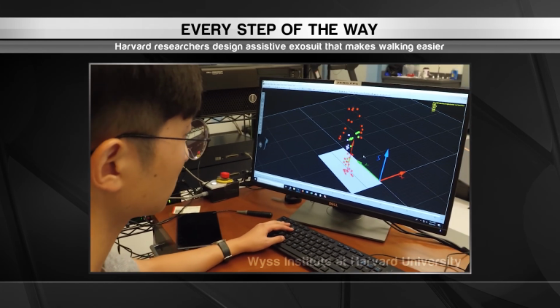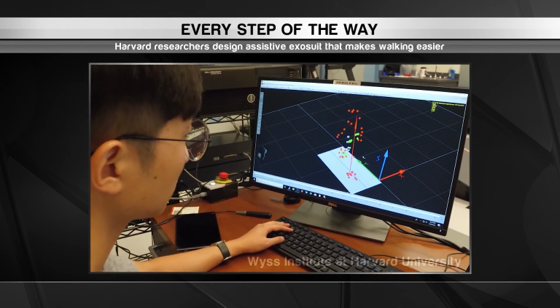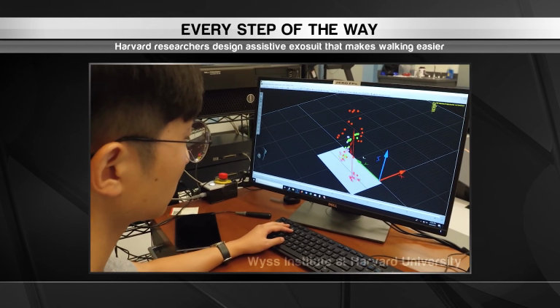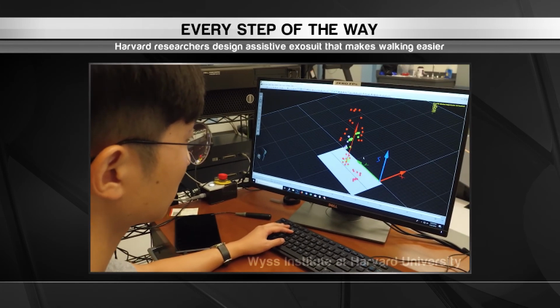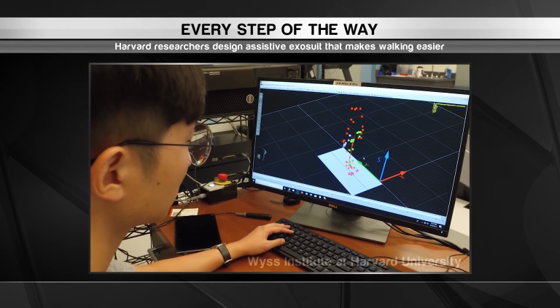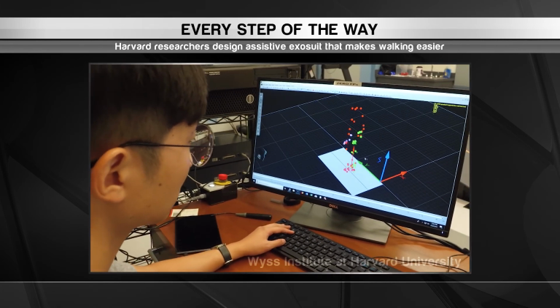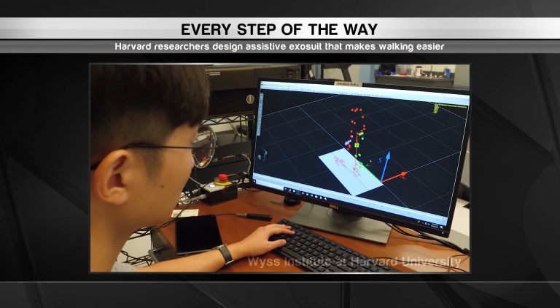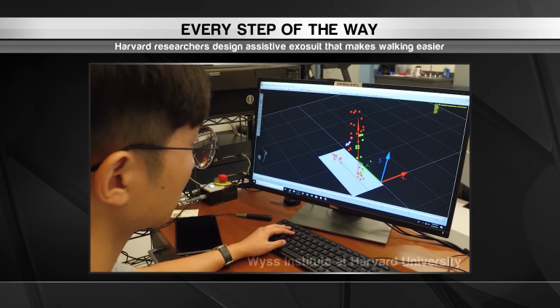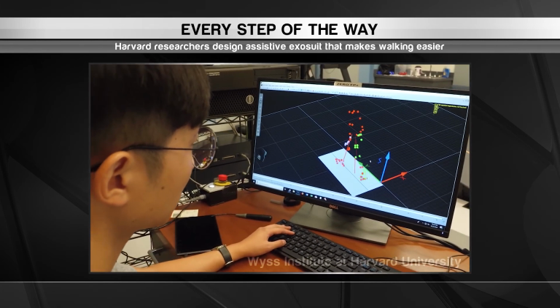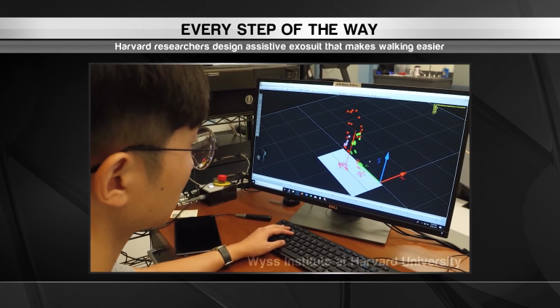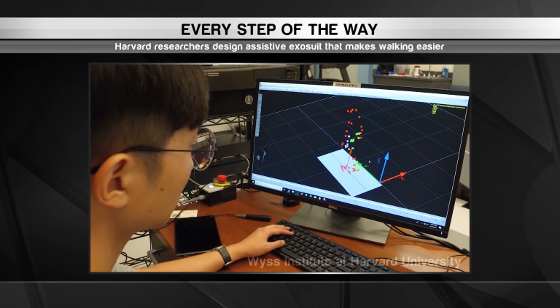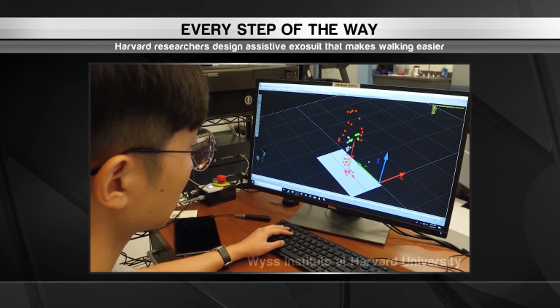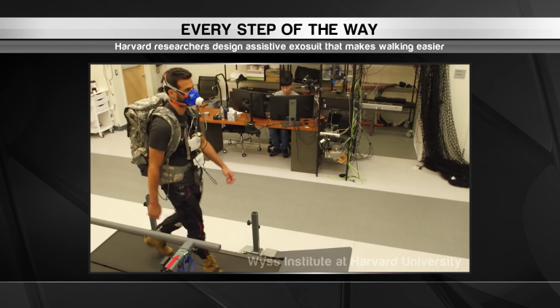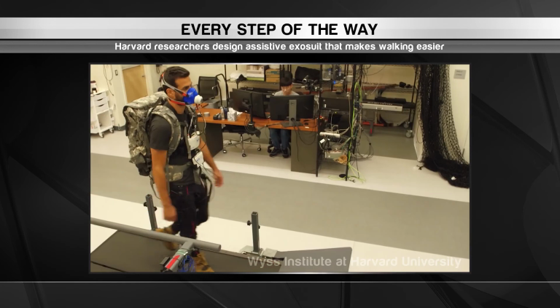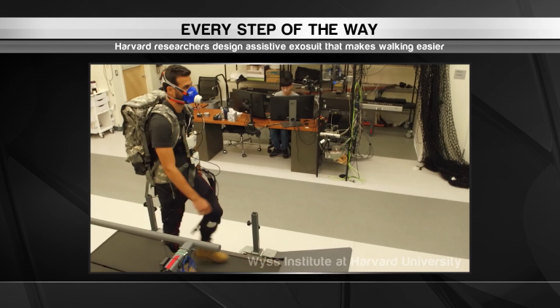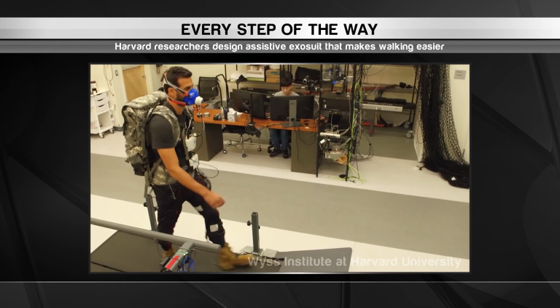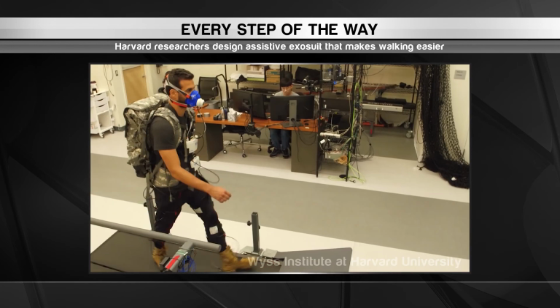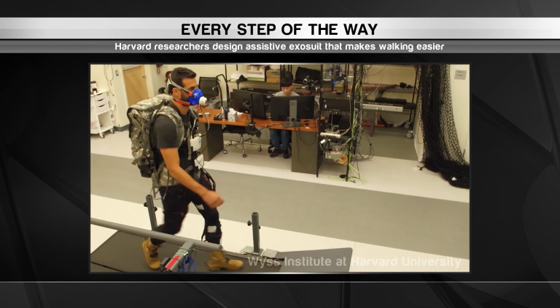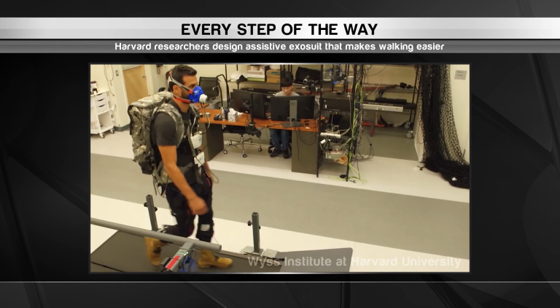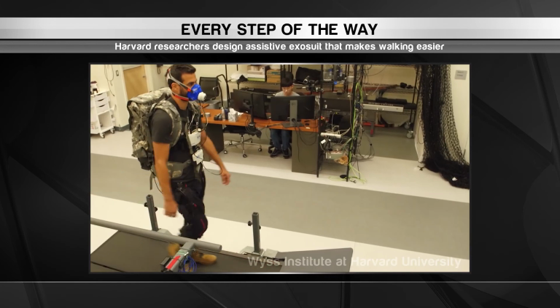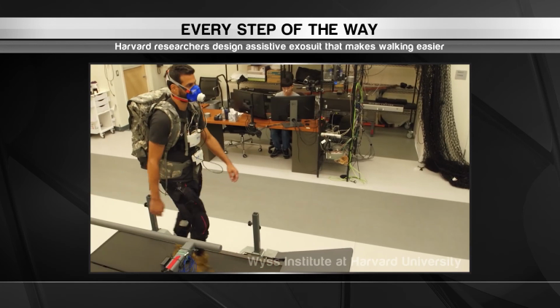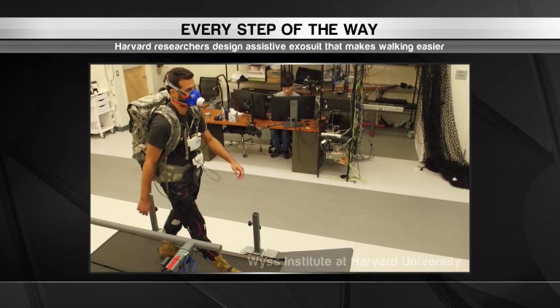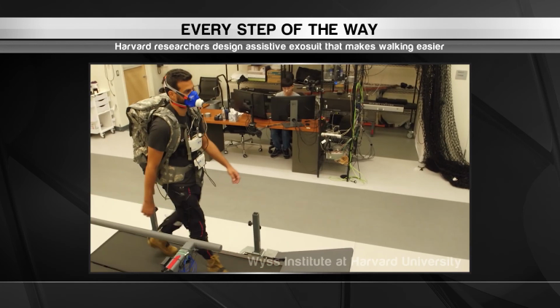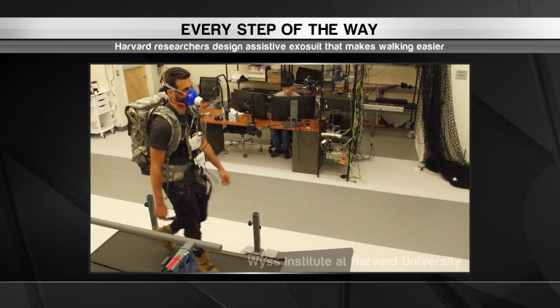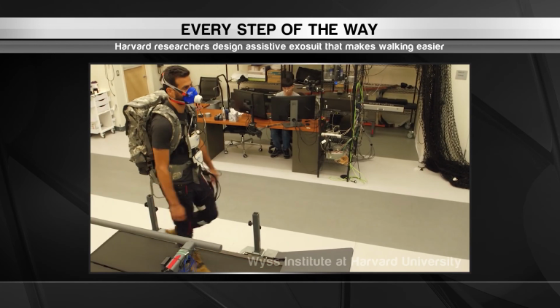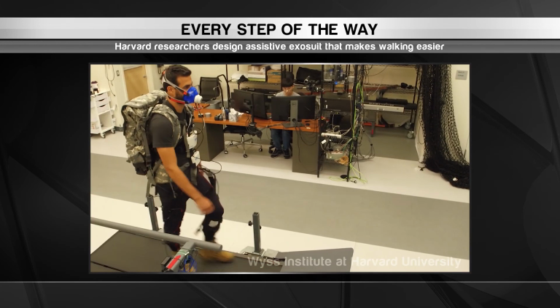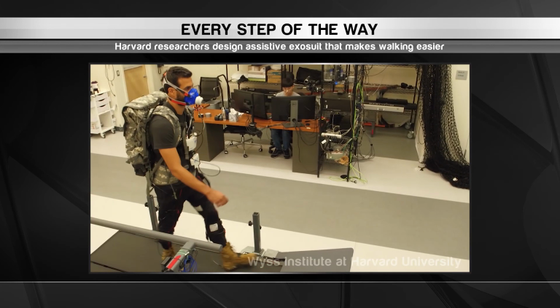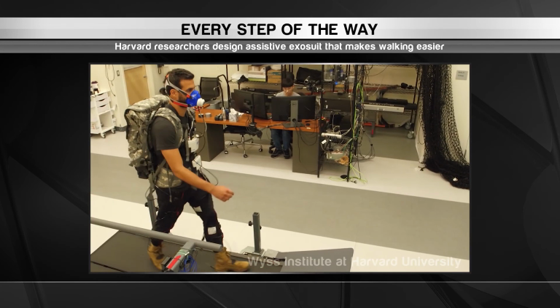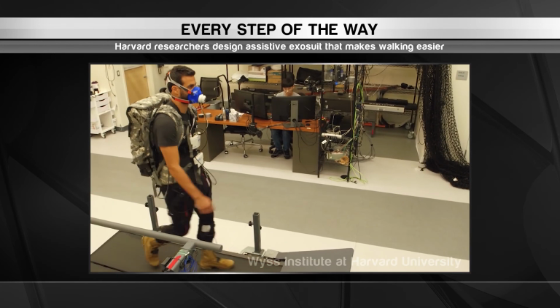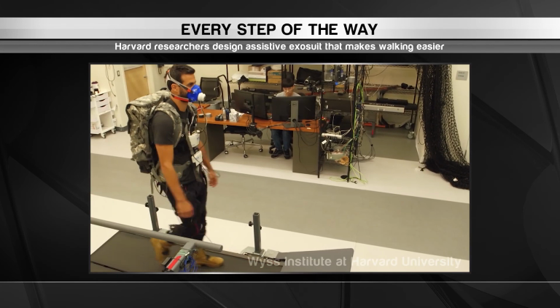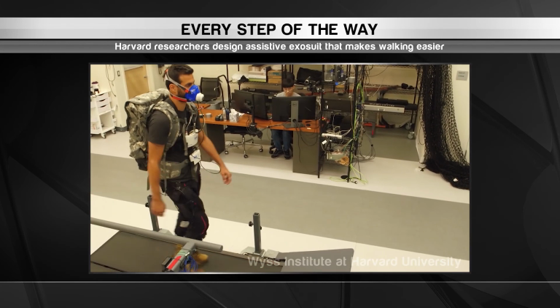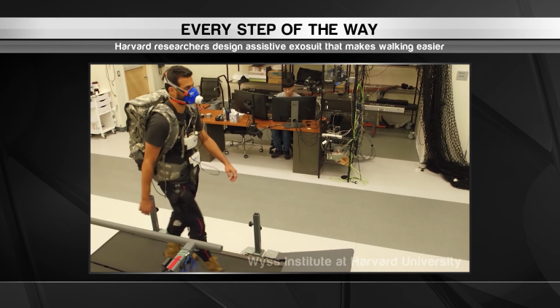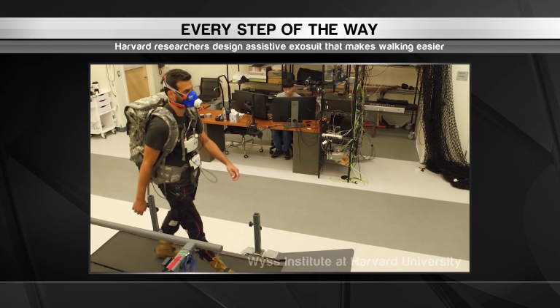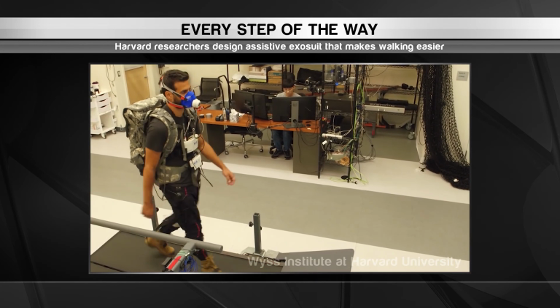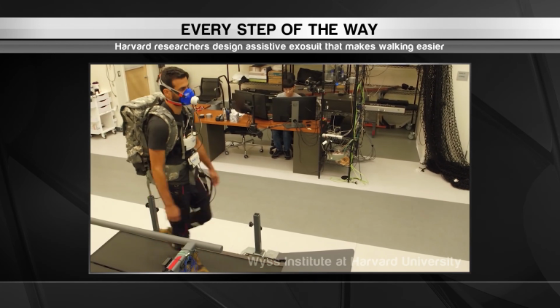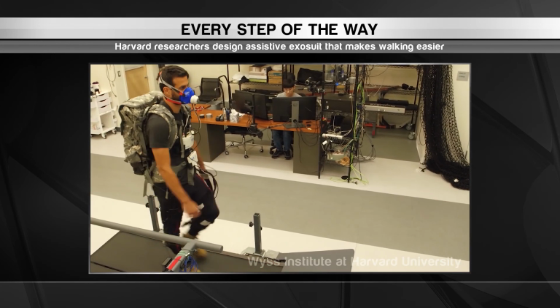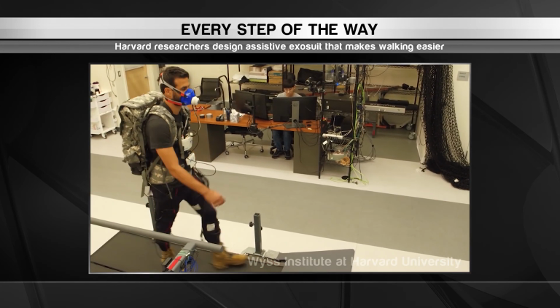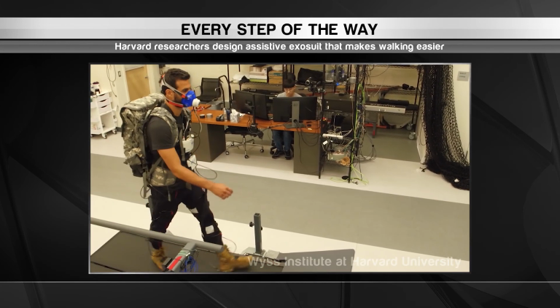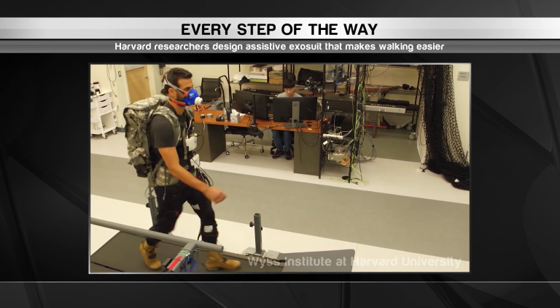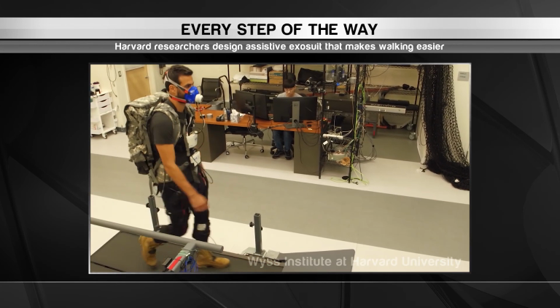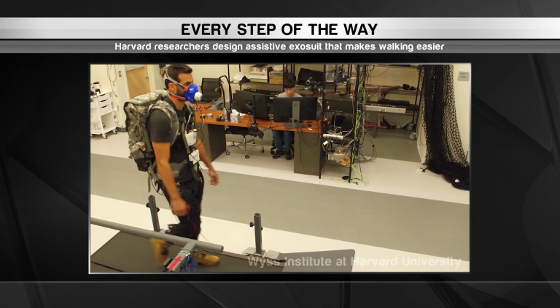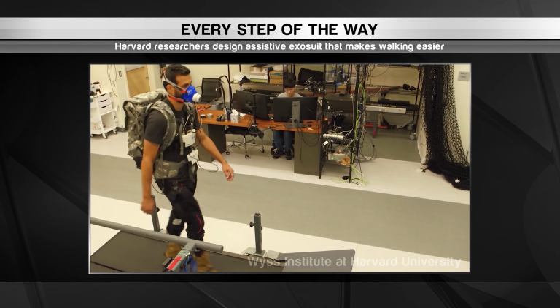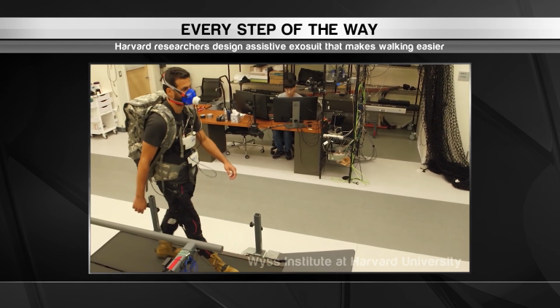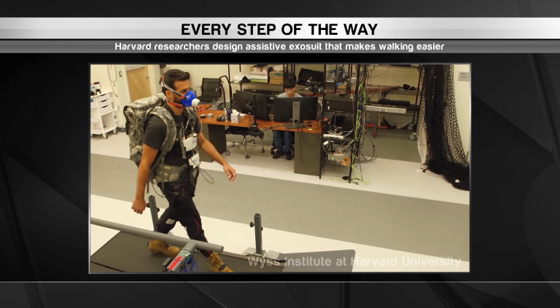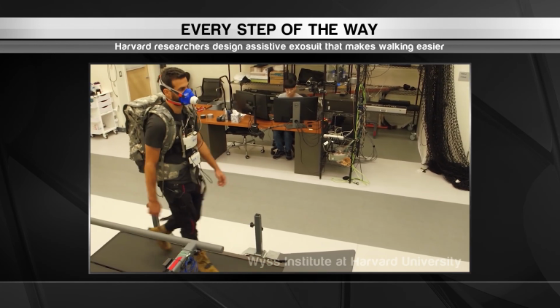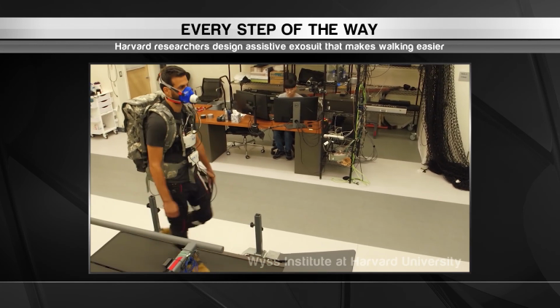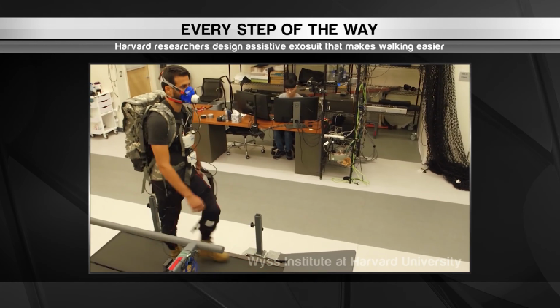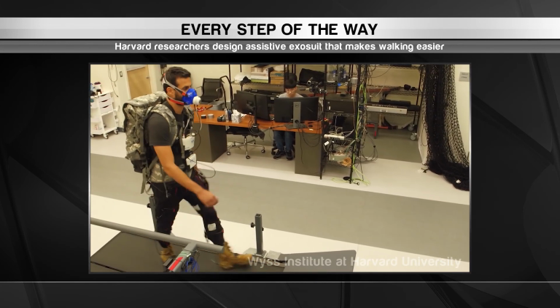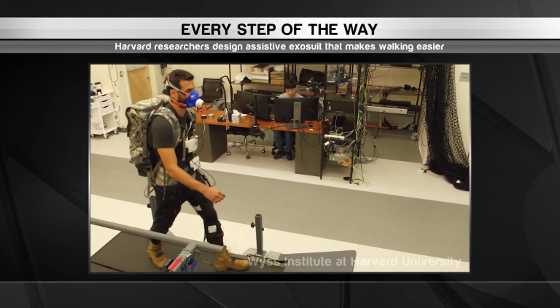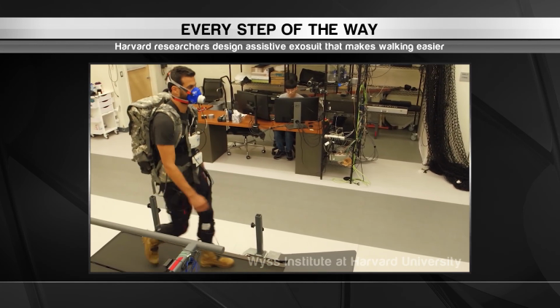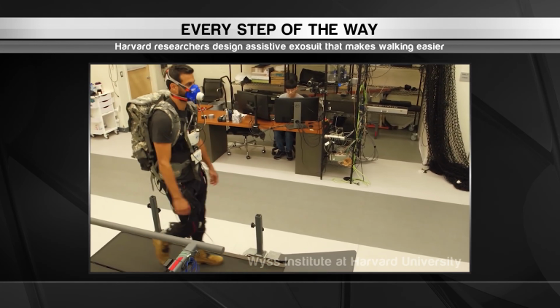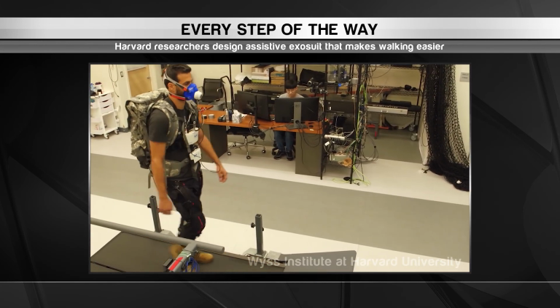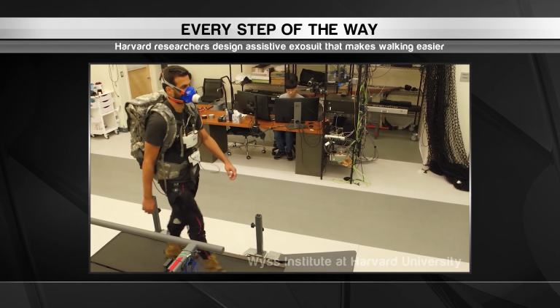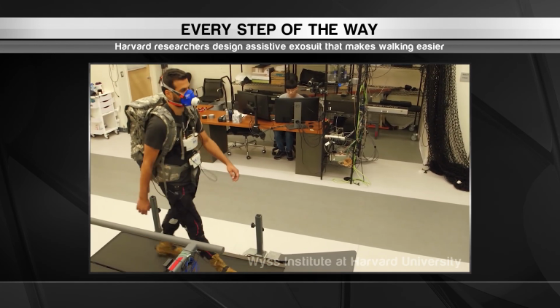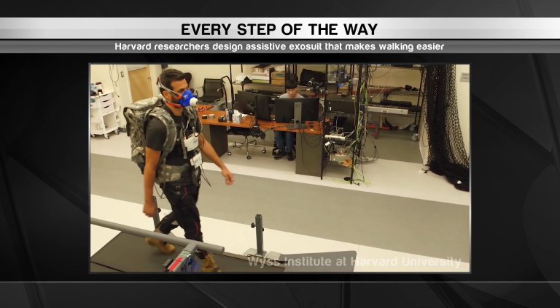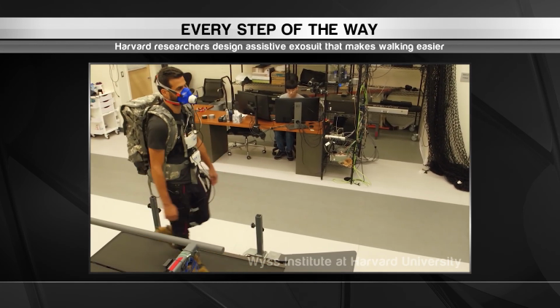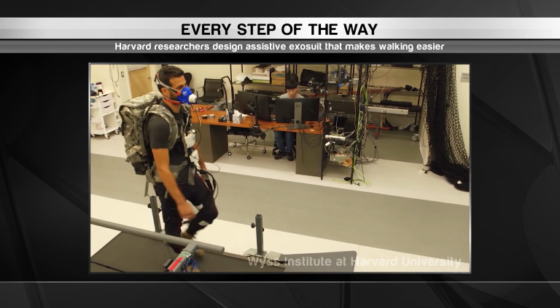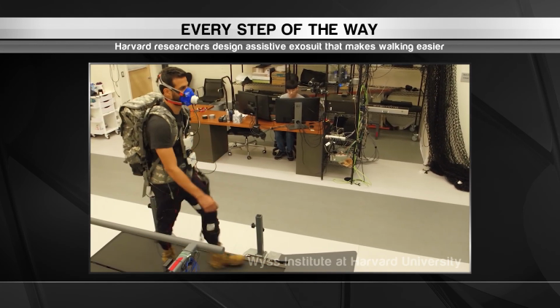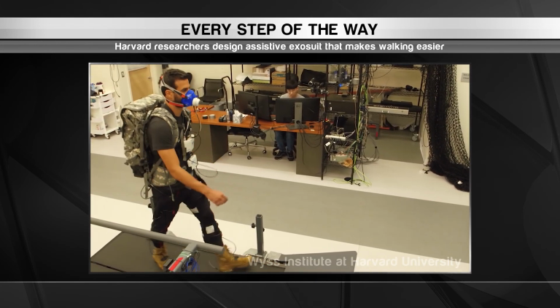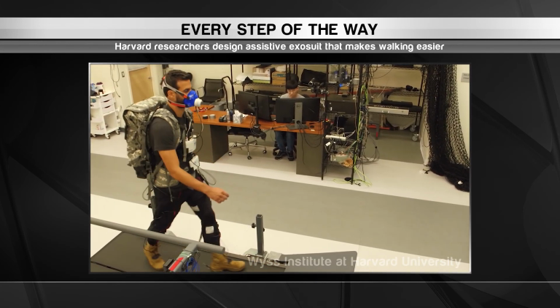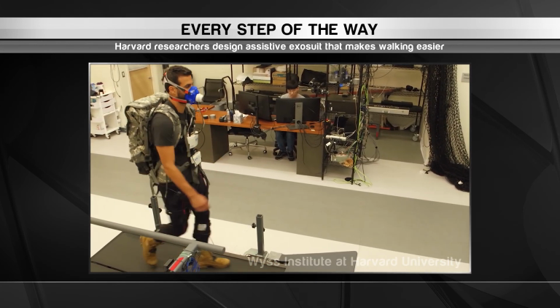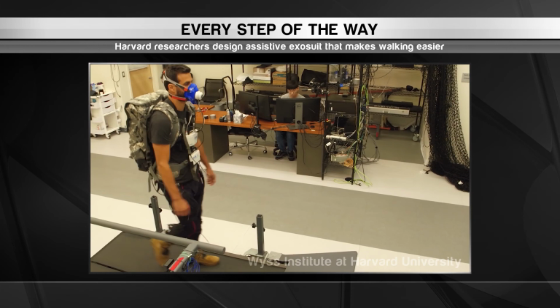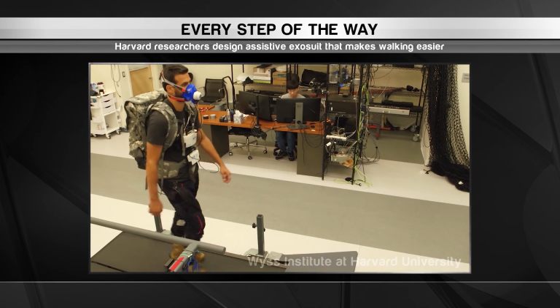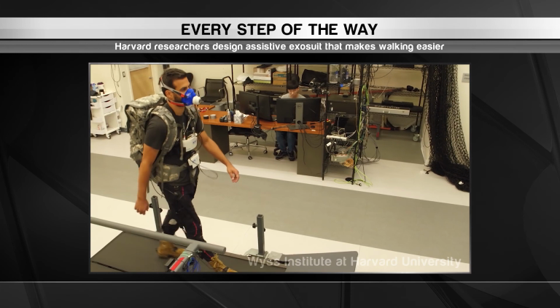It's made up of lightweight sensors that are strapped around the waist, thighs and calves, plus an actuation system stored inside a backpack.